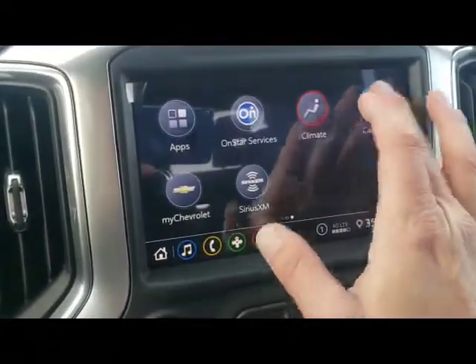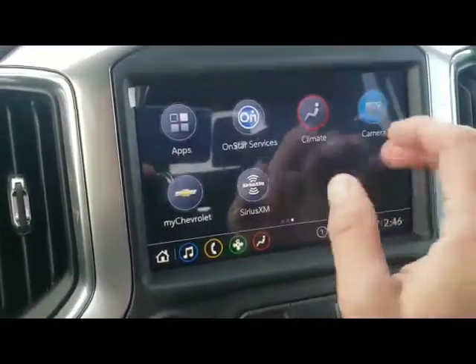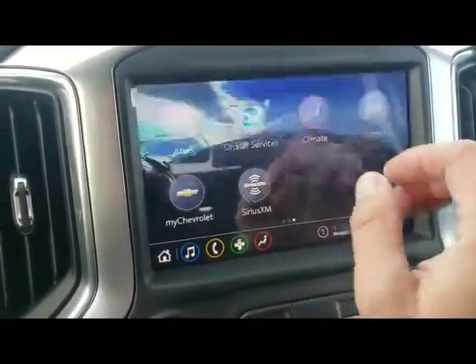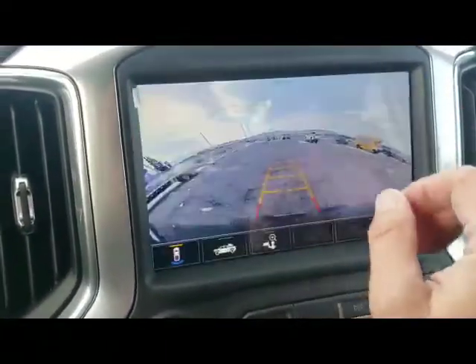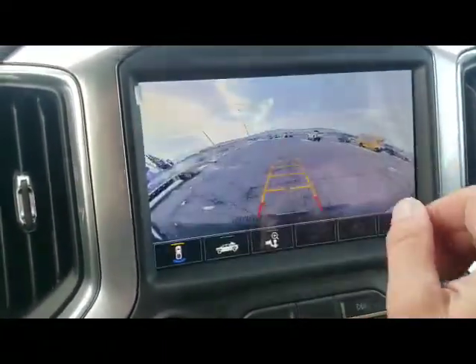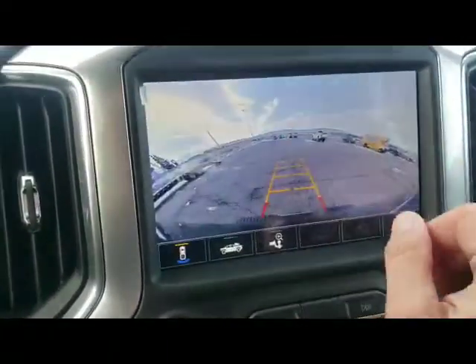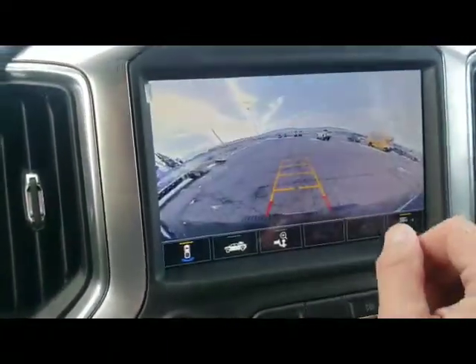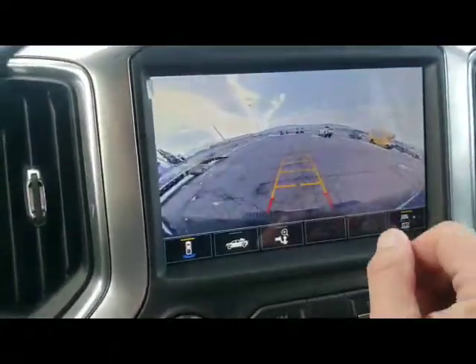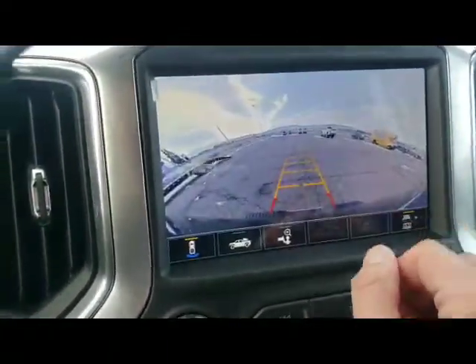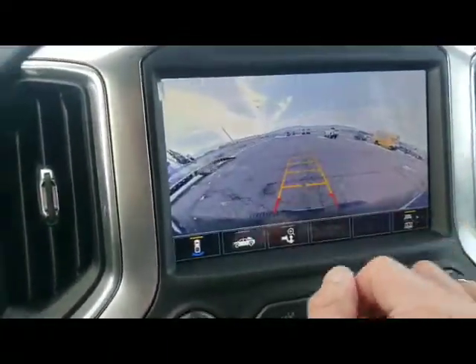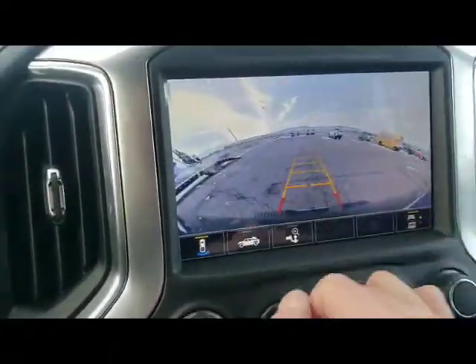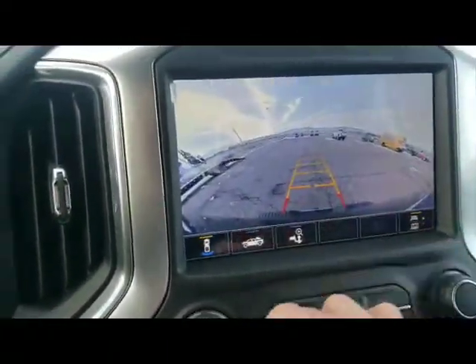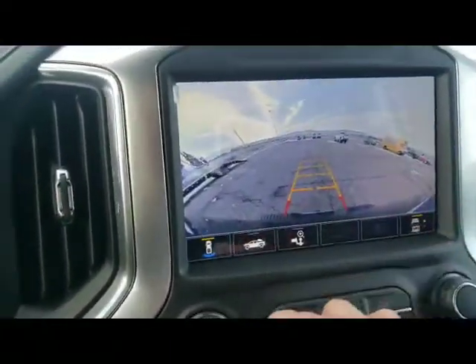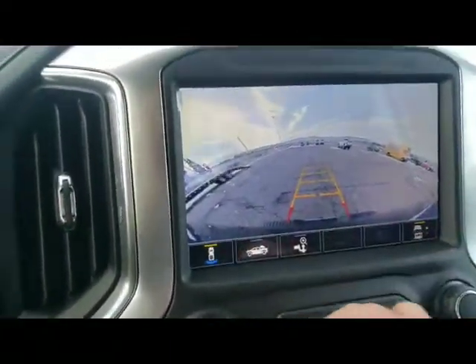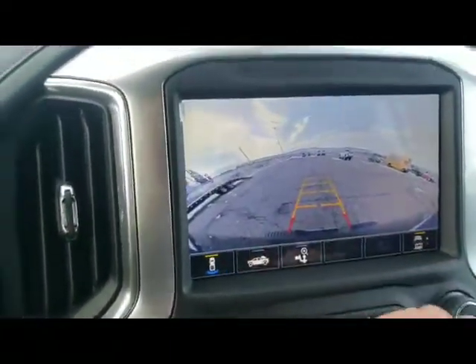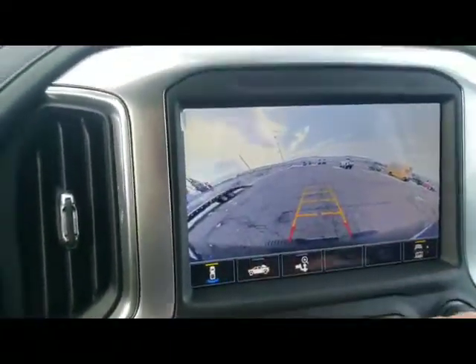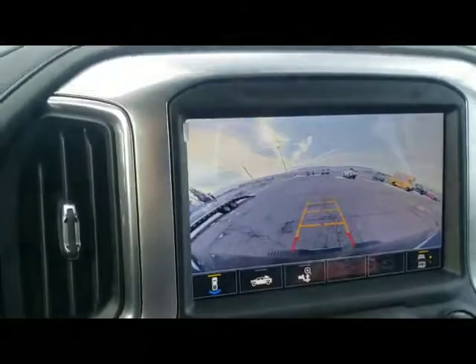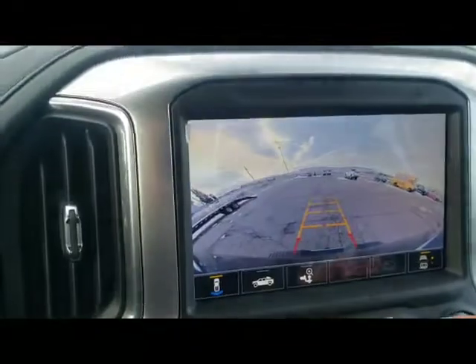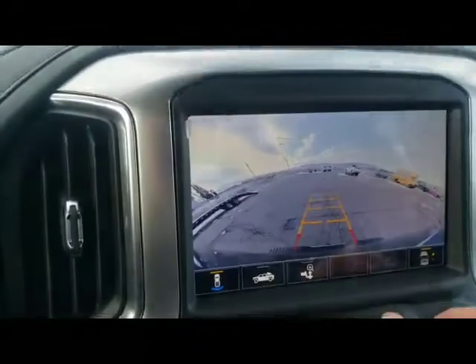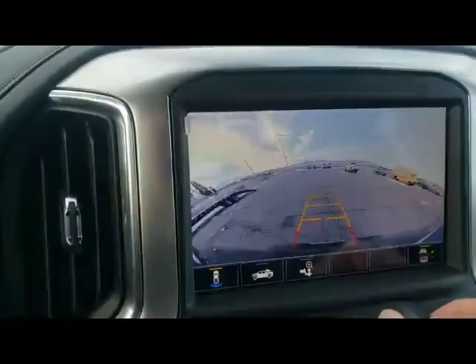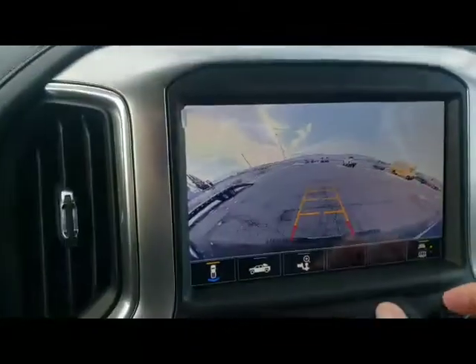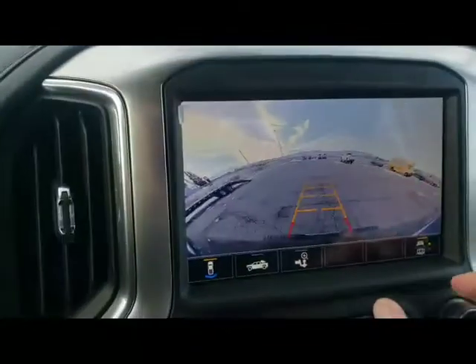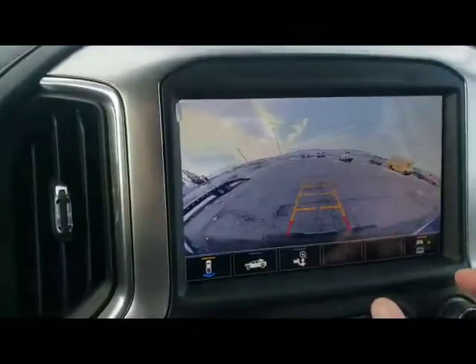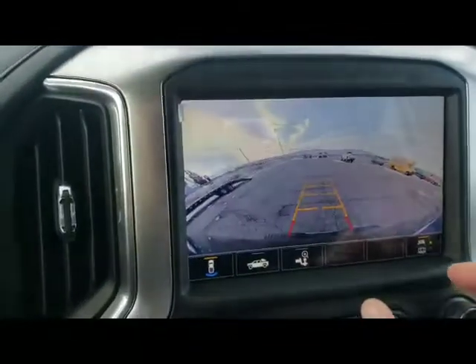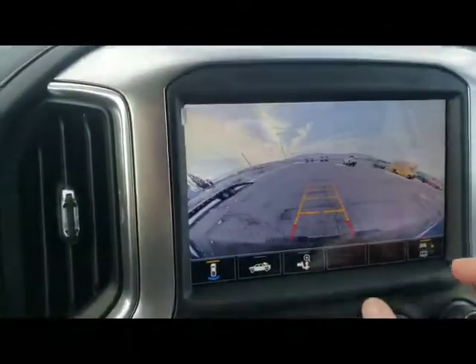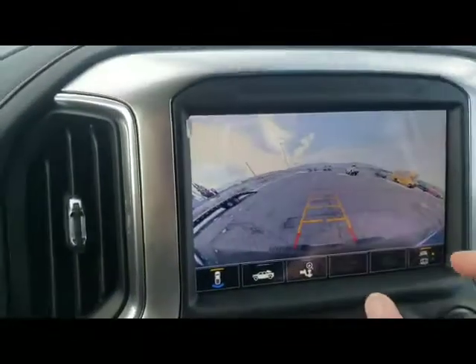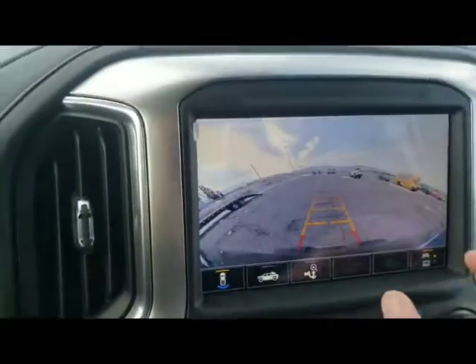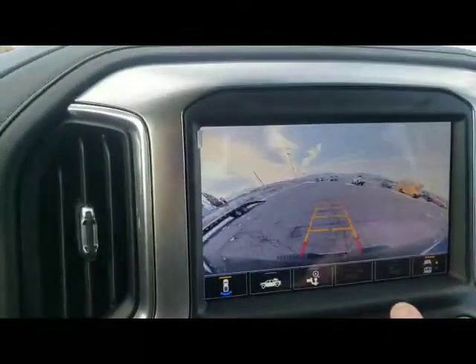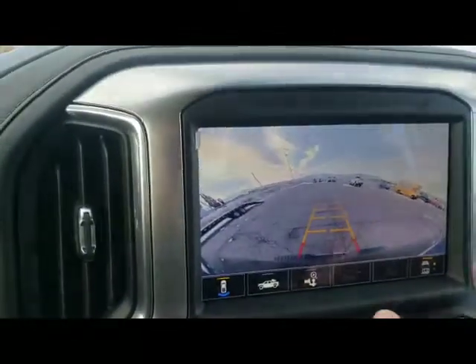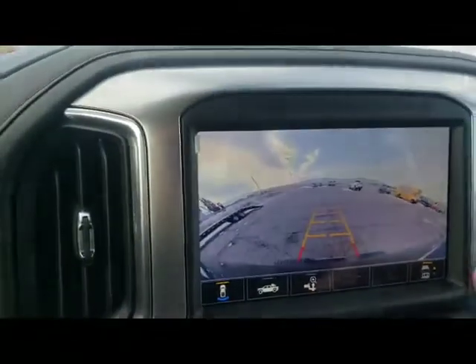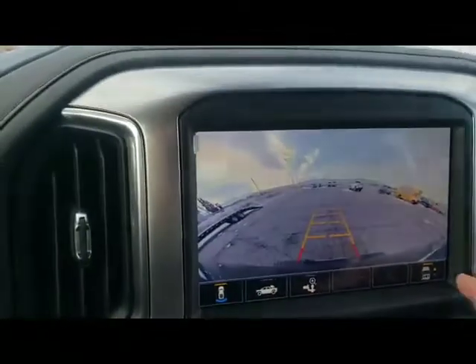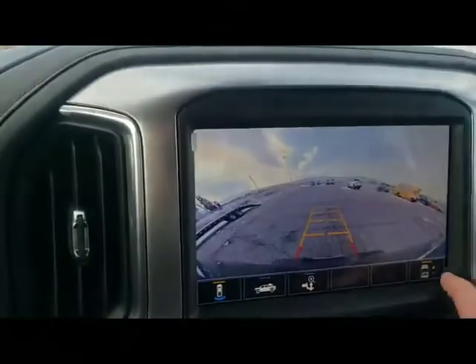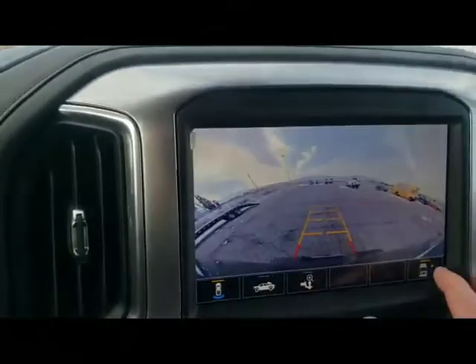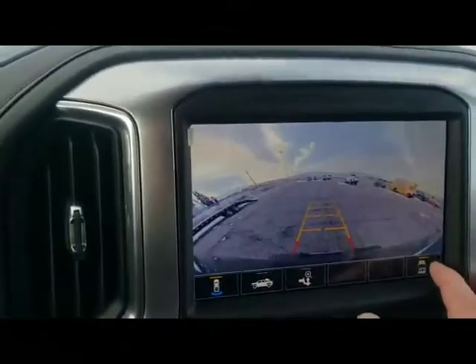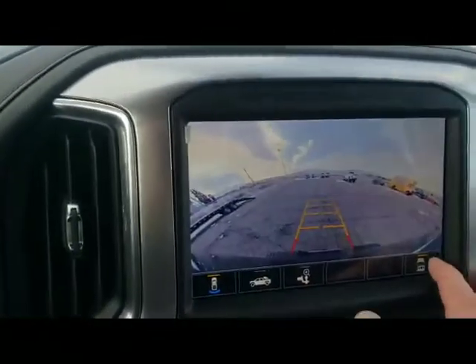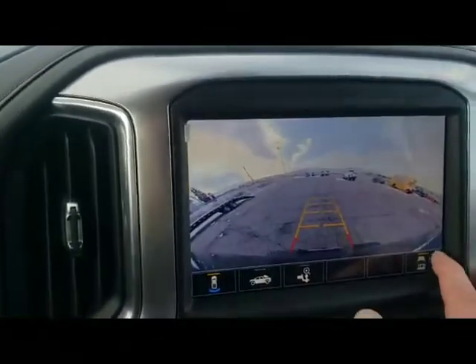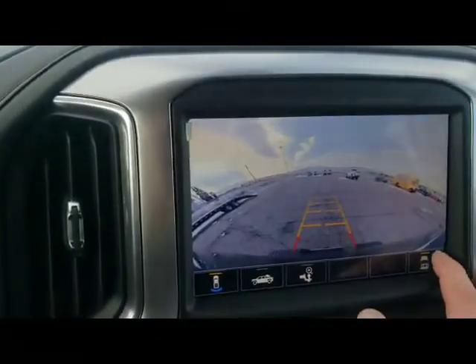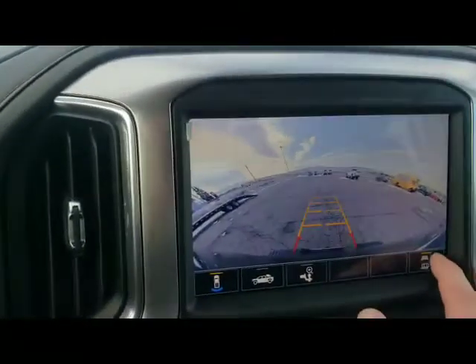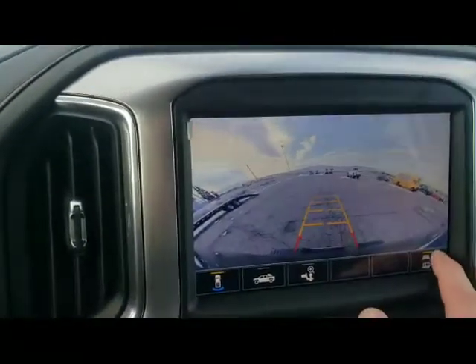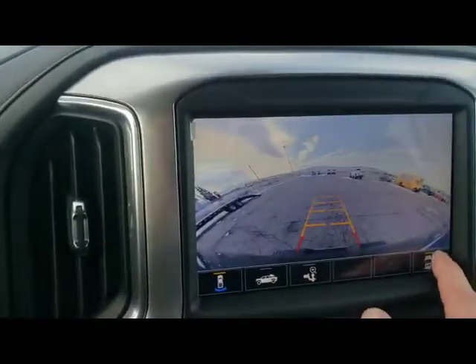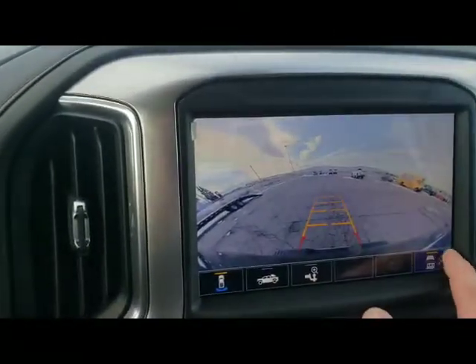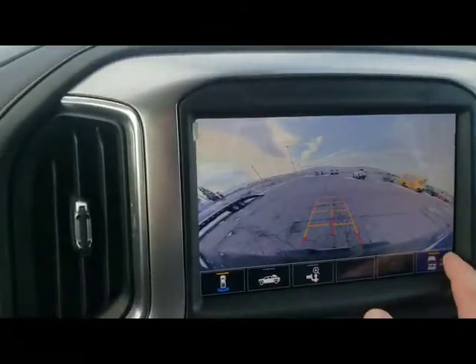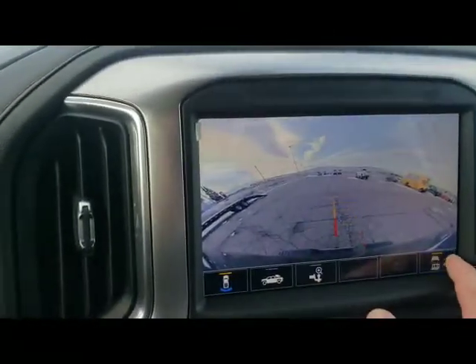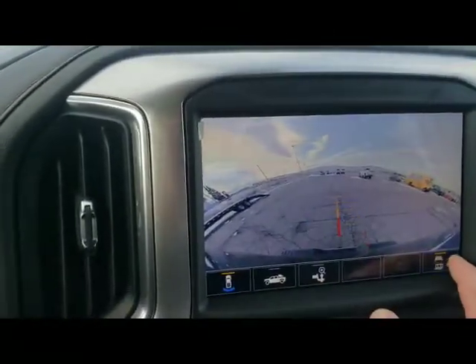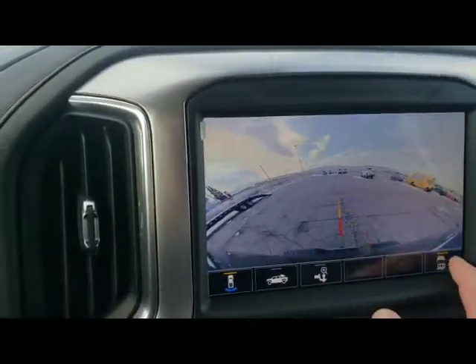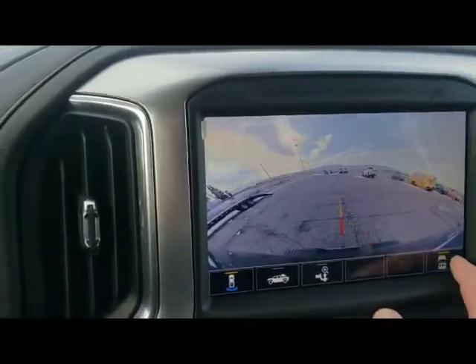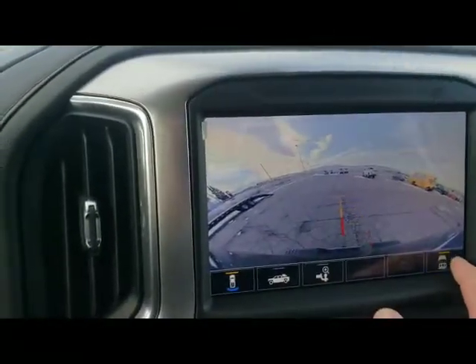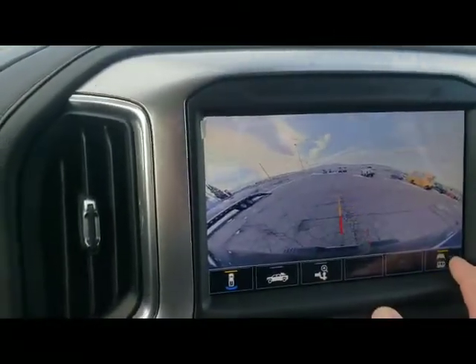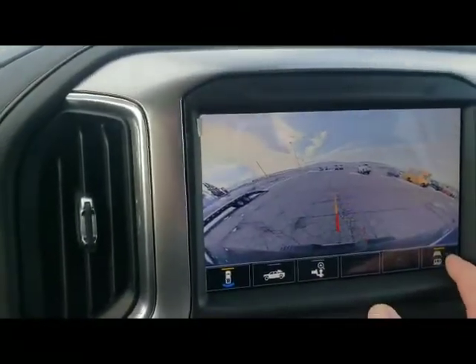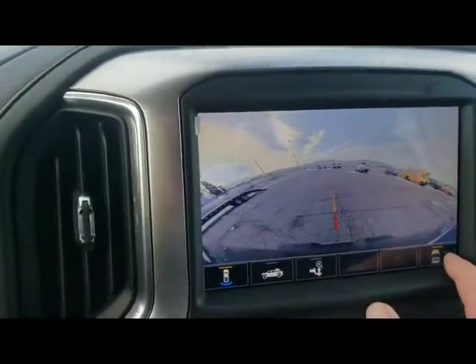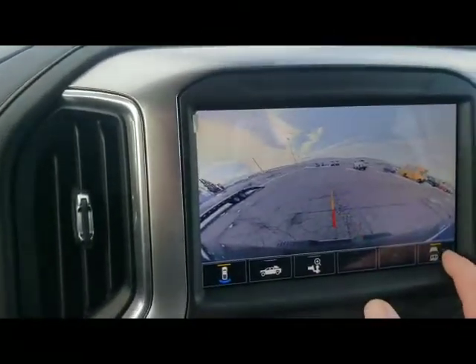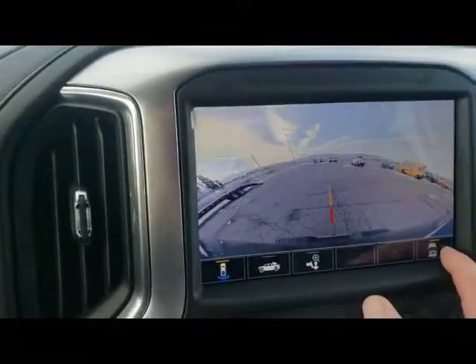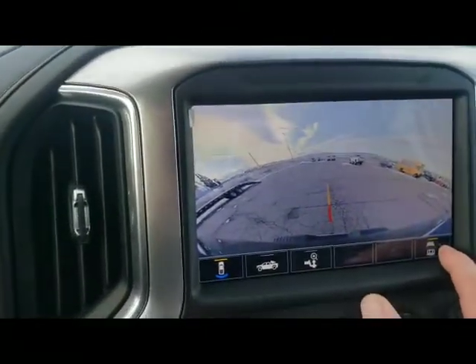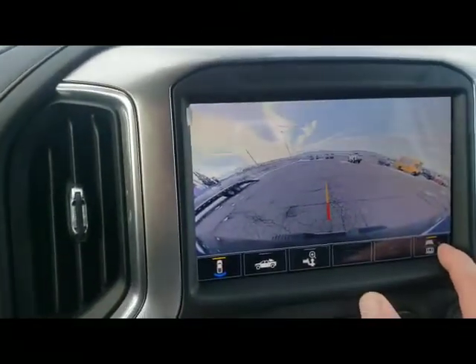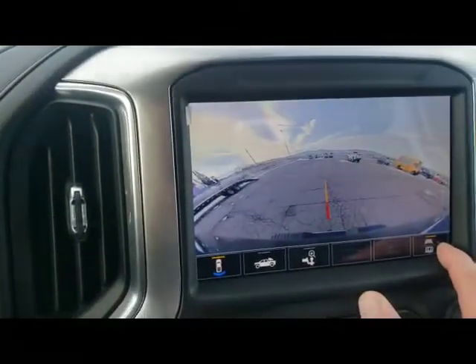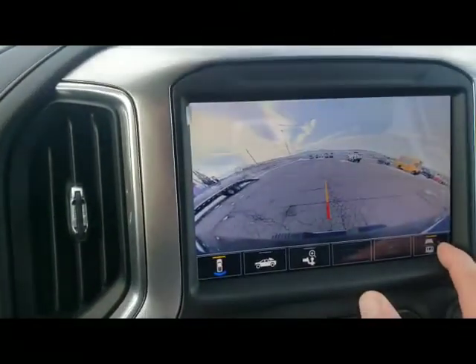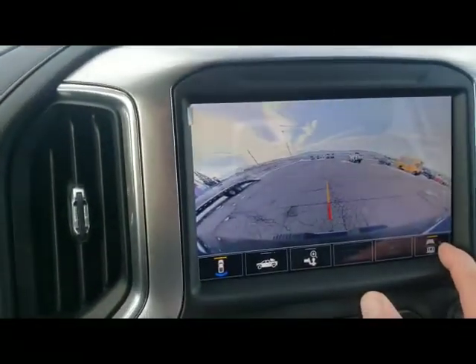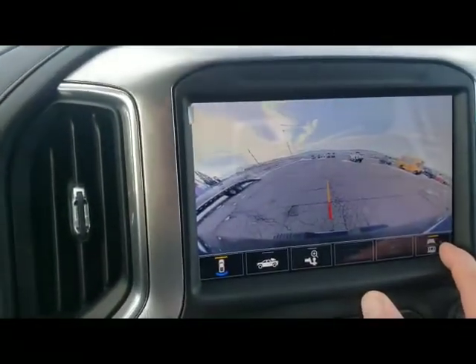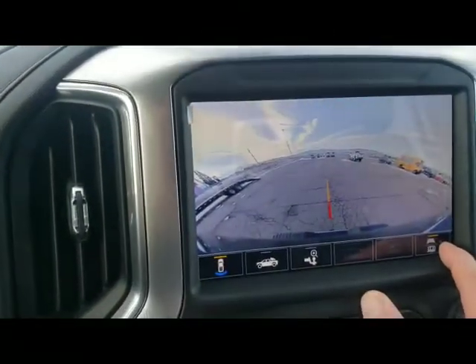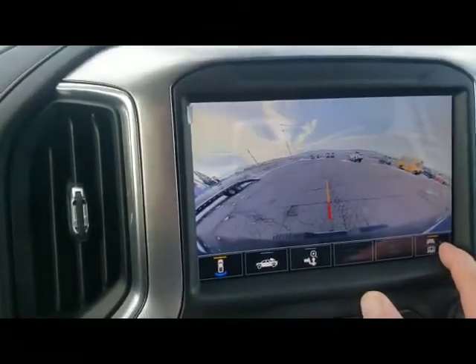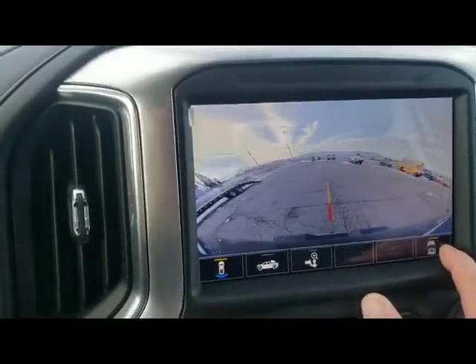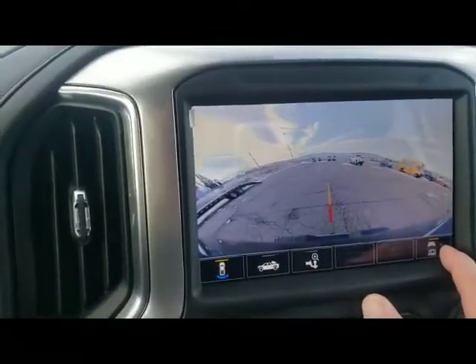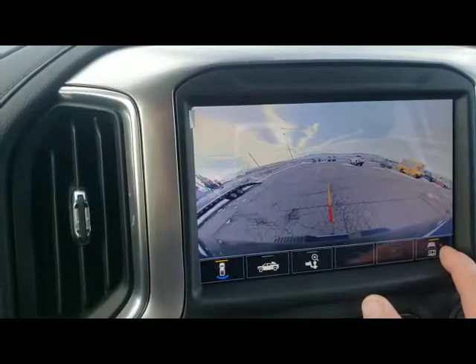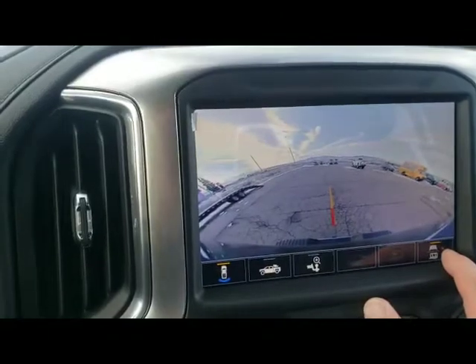You get your normal backup camera, and you've got your hitch guide right there.